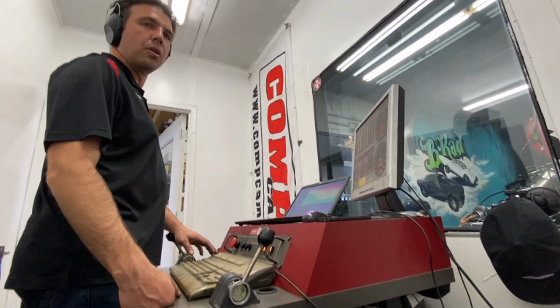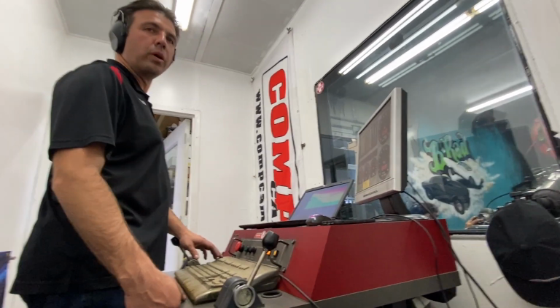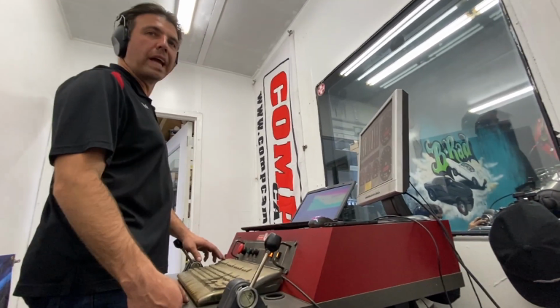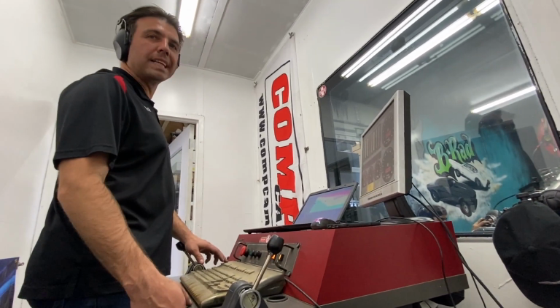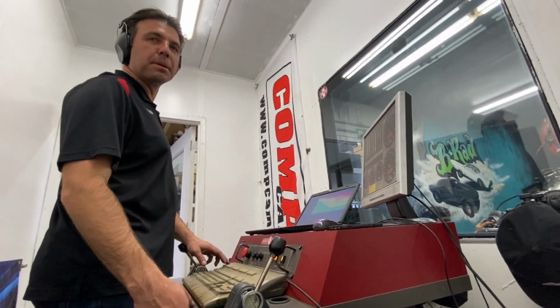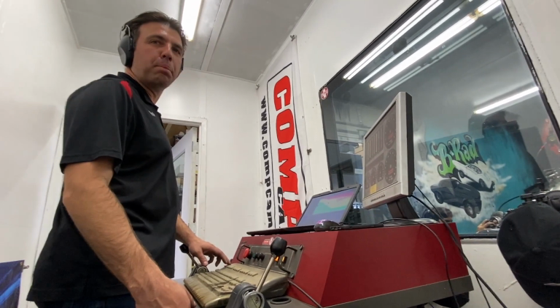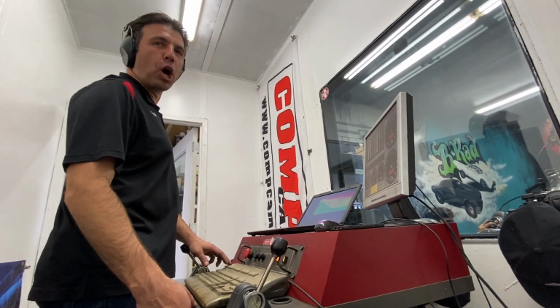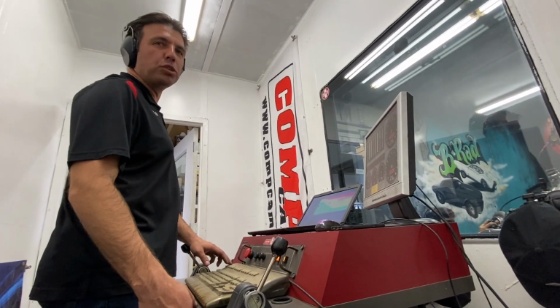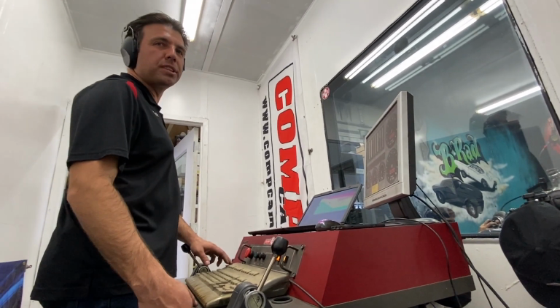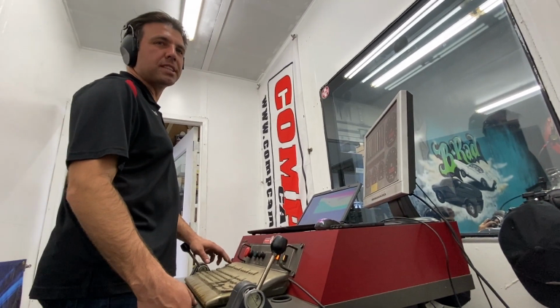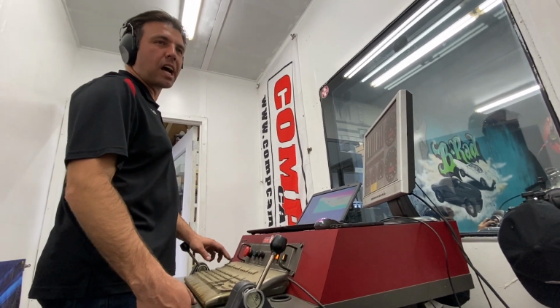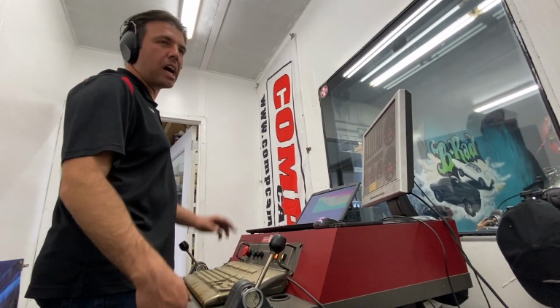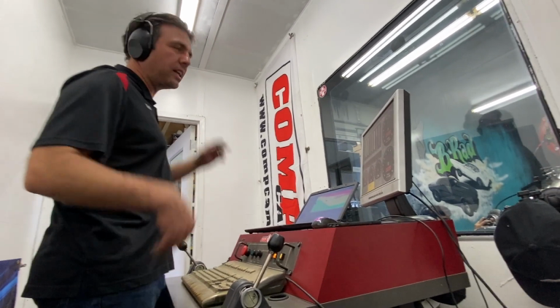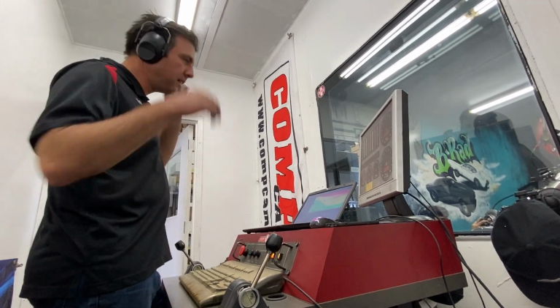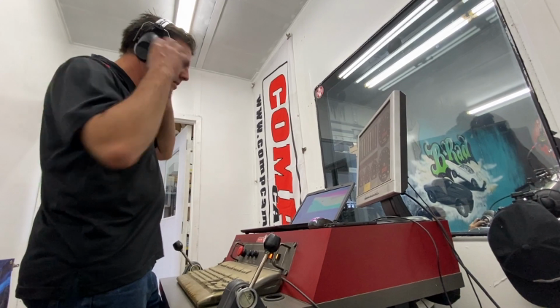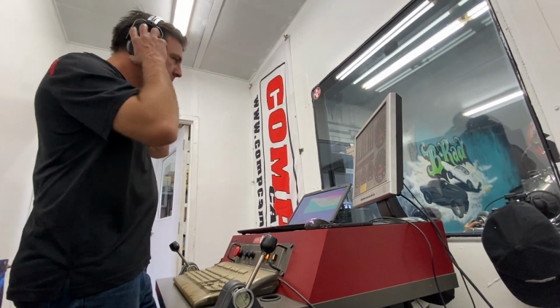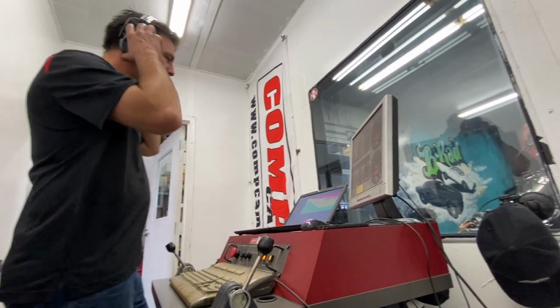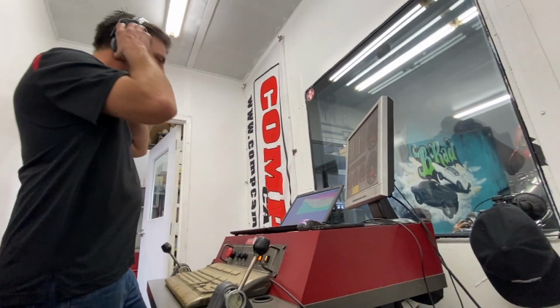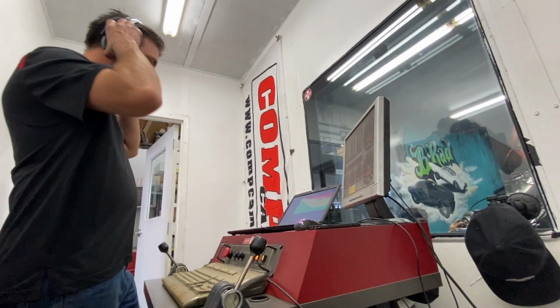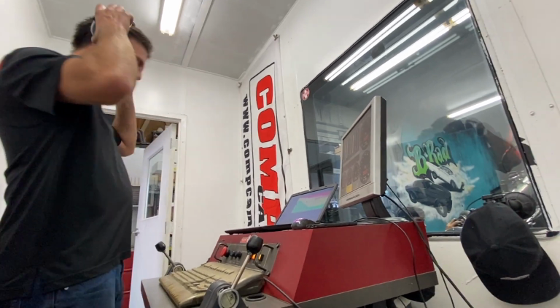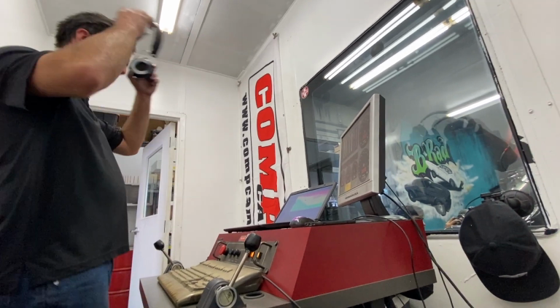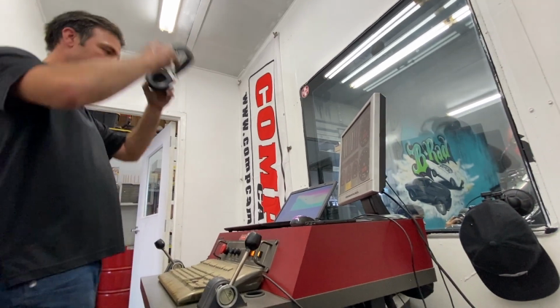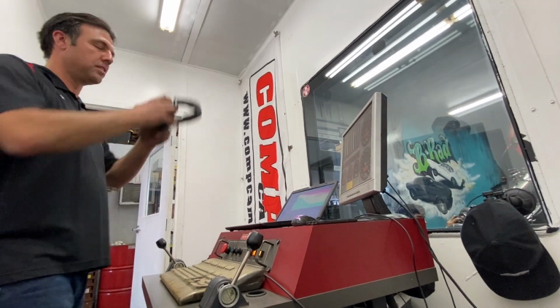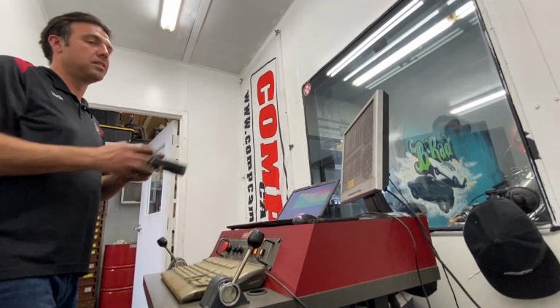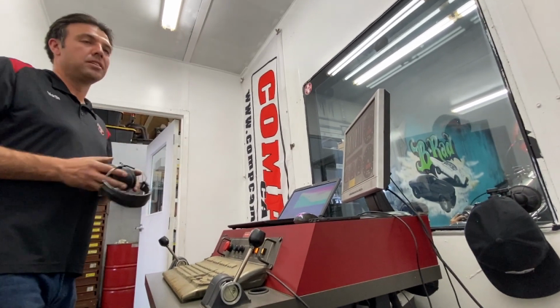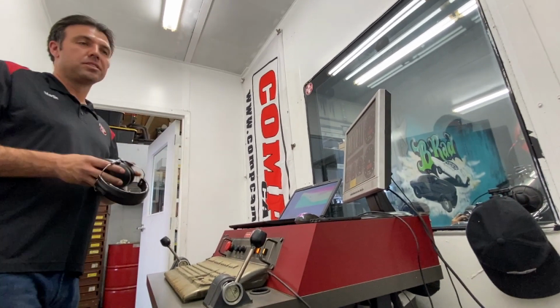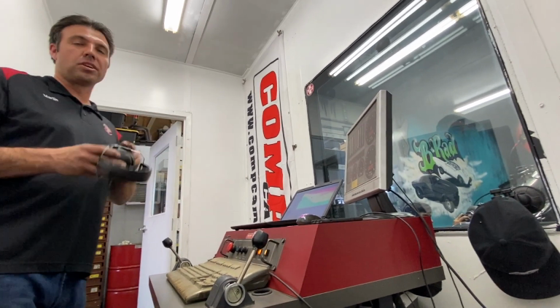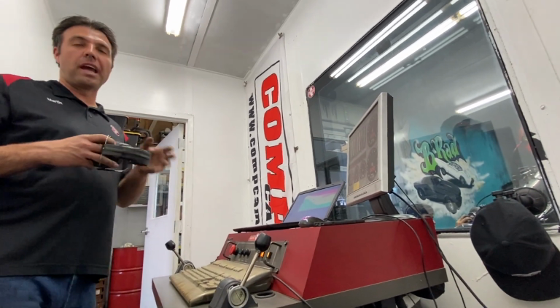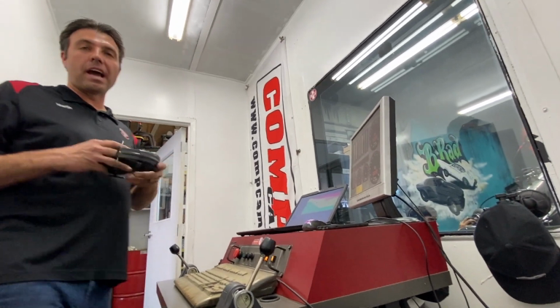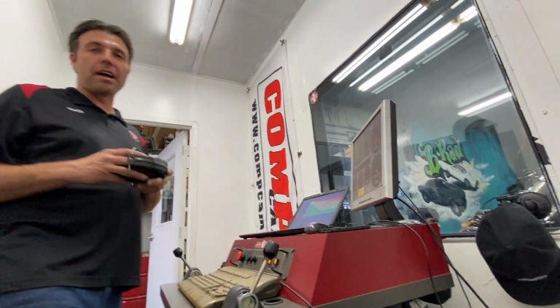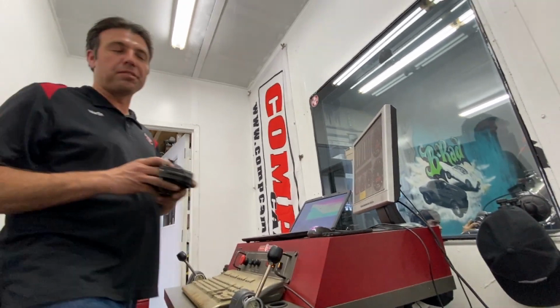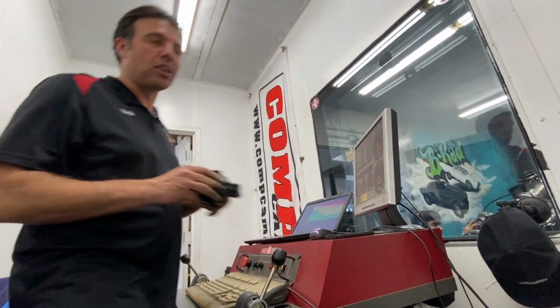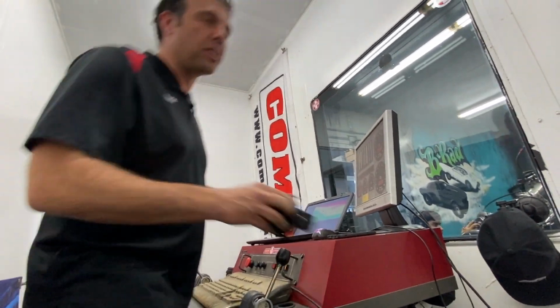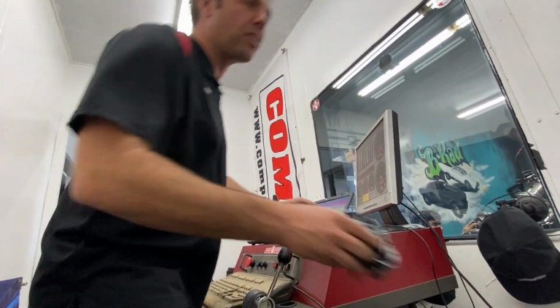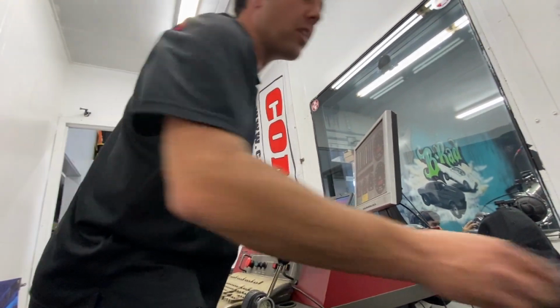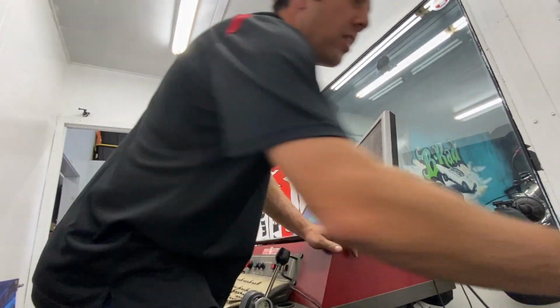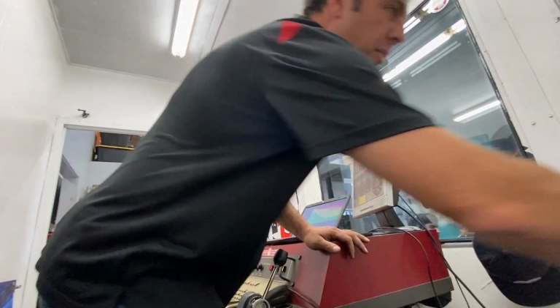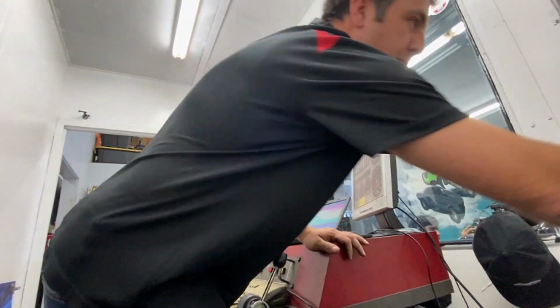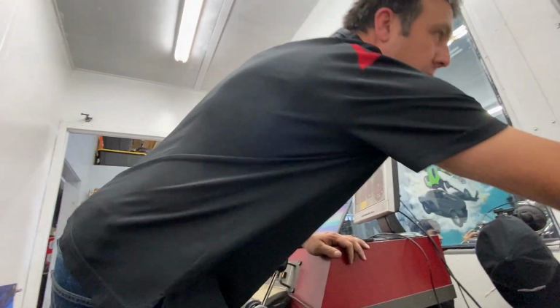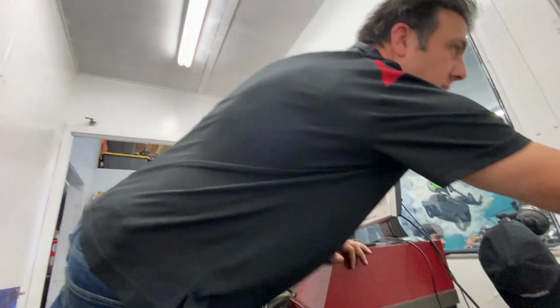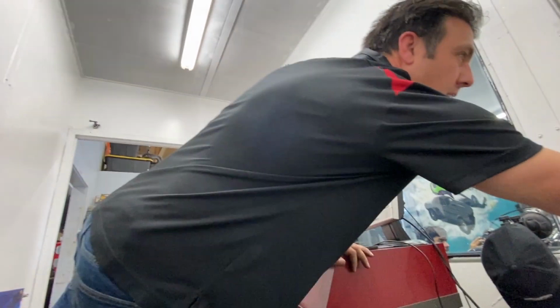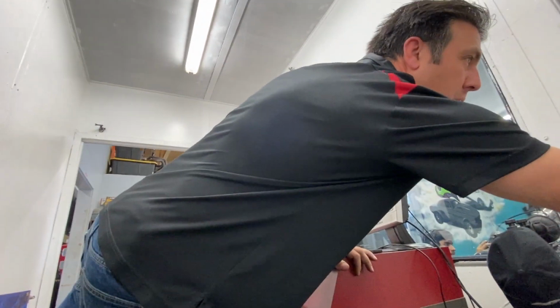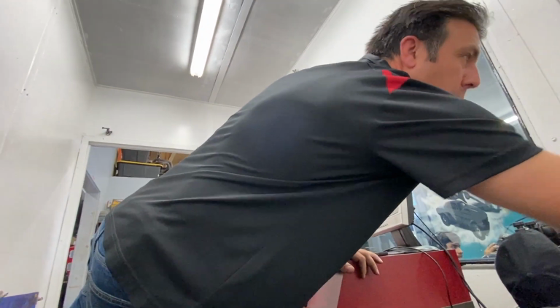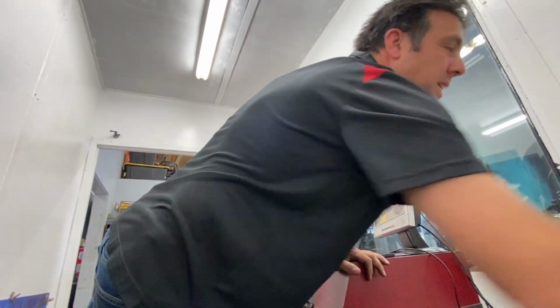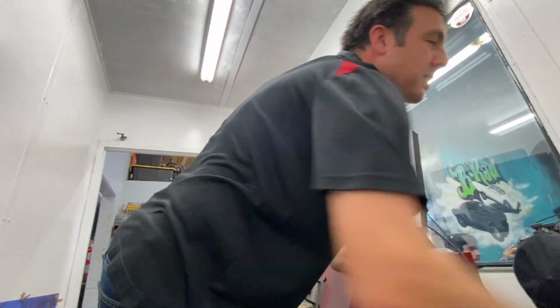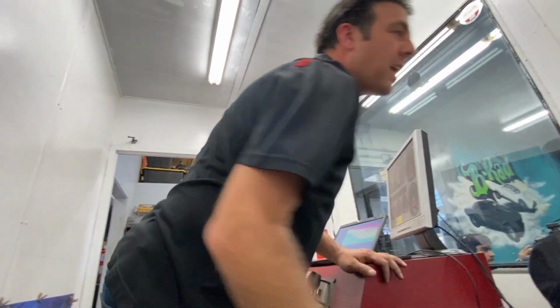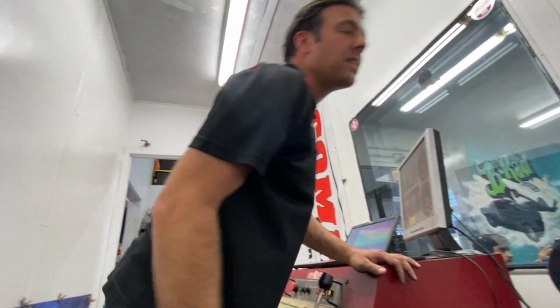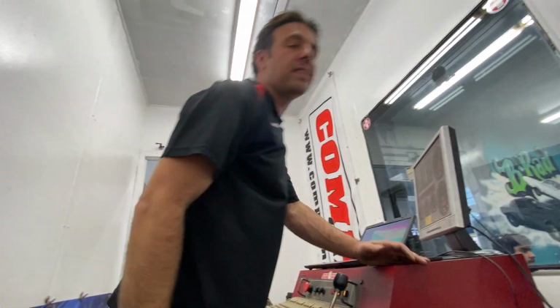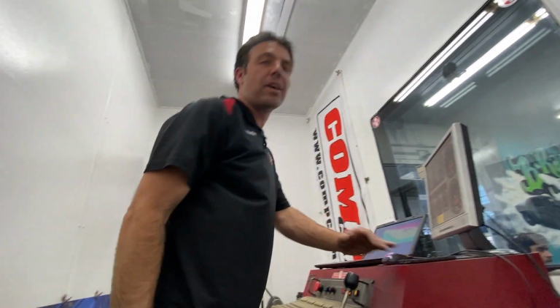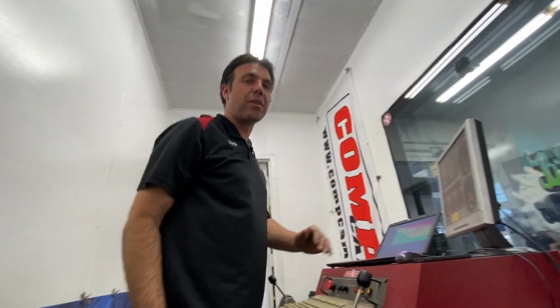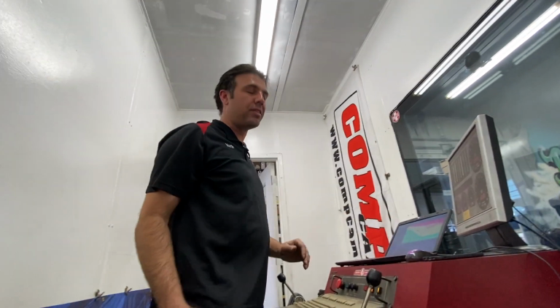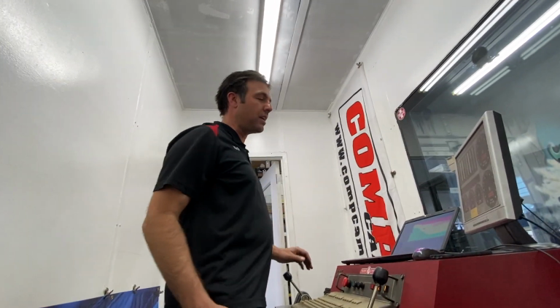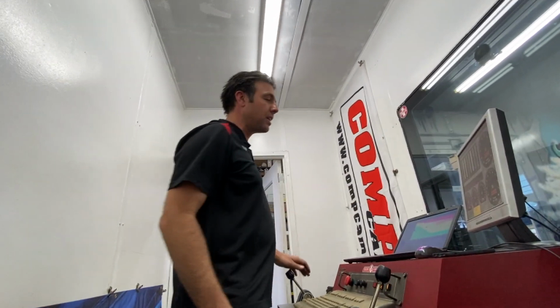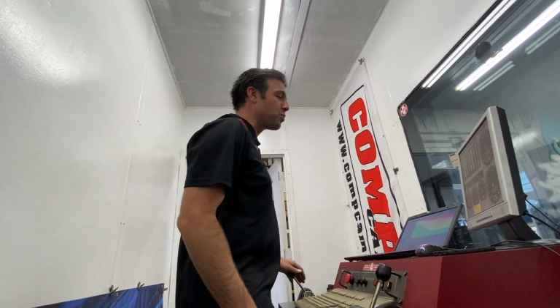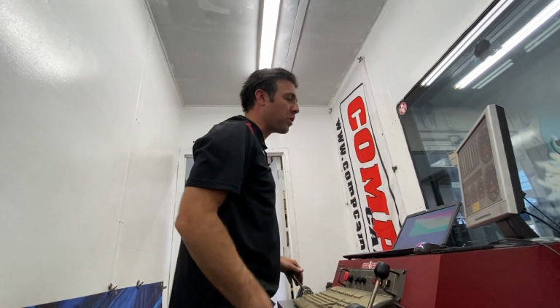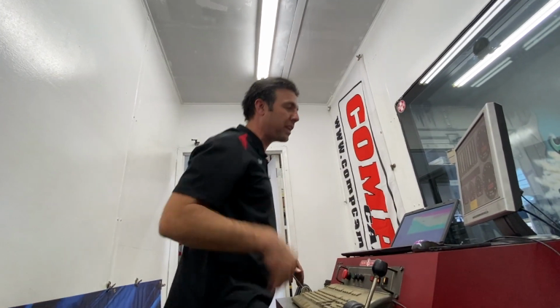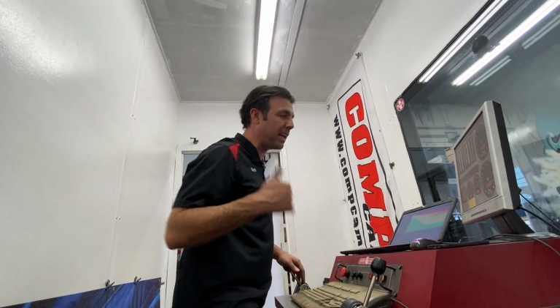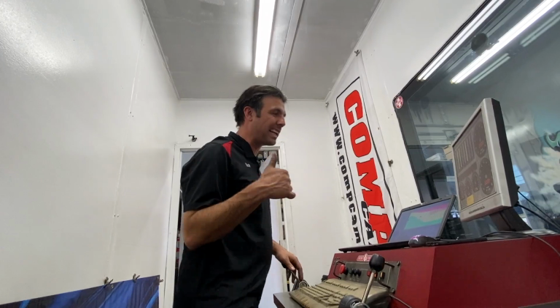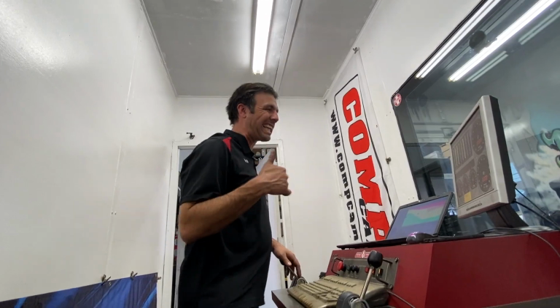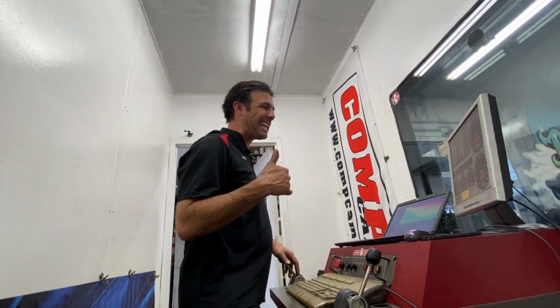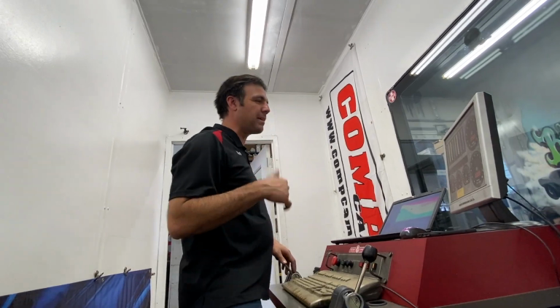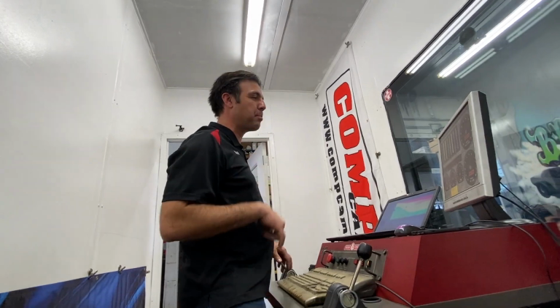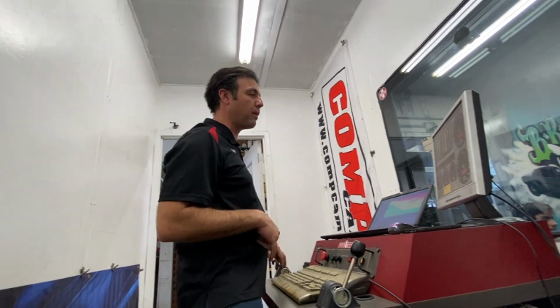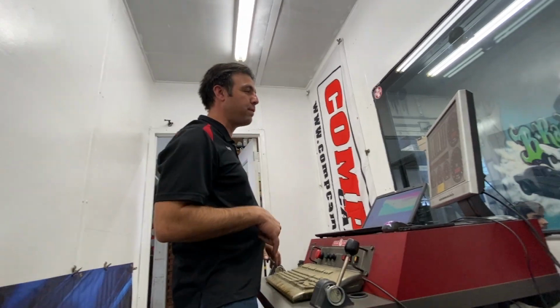We got some boost, son! After a little fix on the wastegate, now everything is working perfectly.